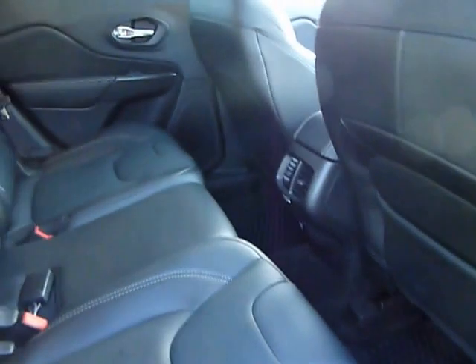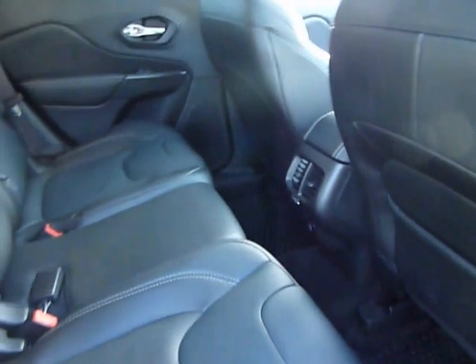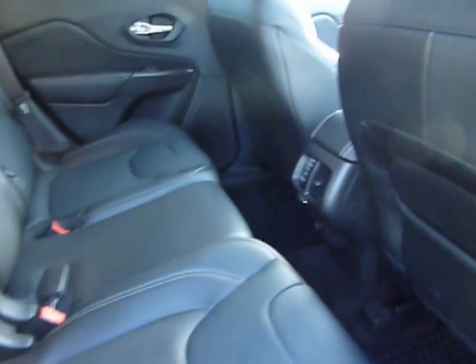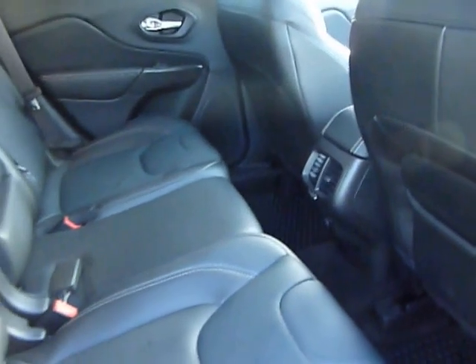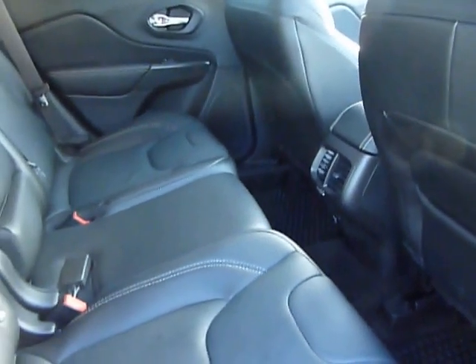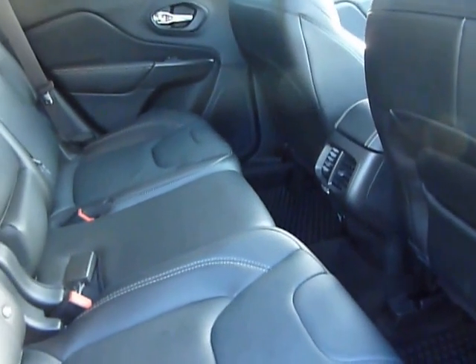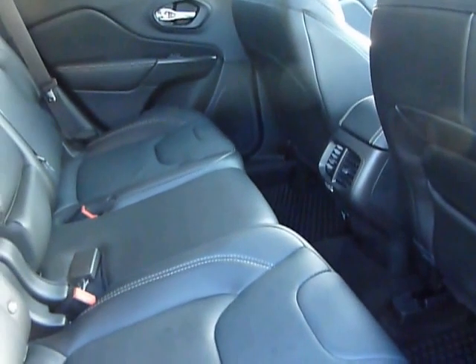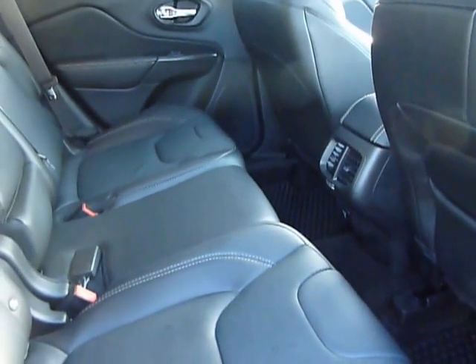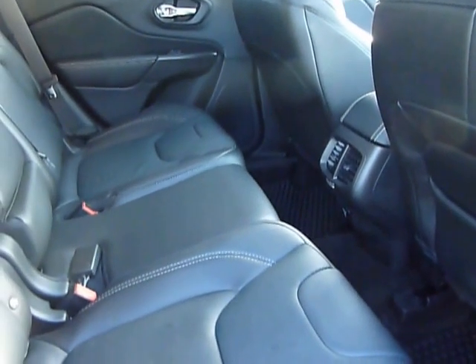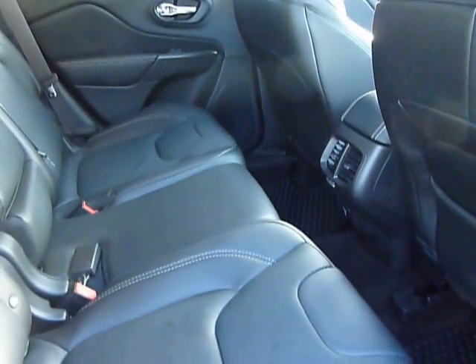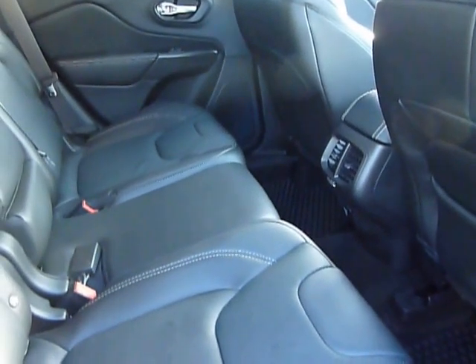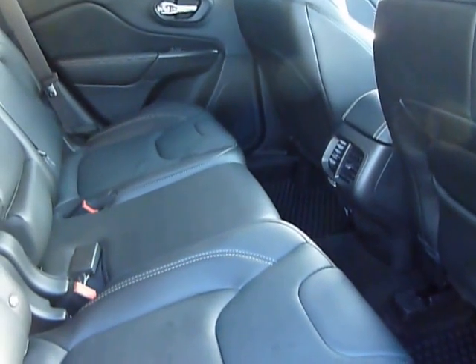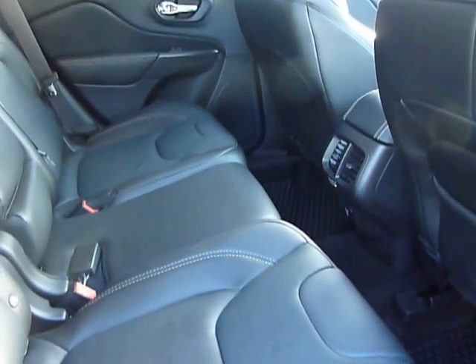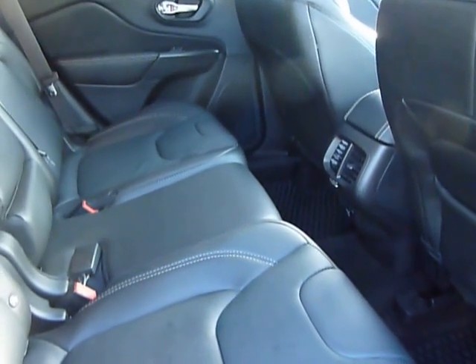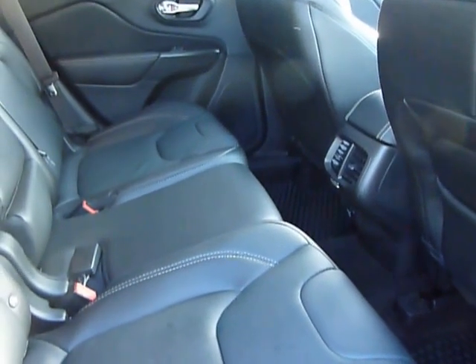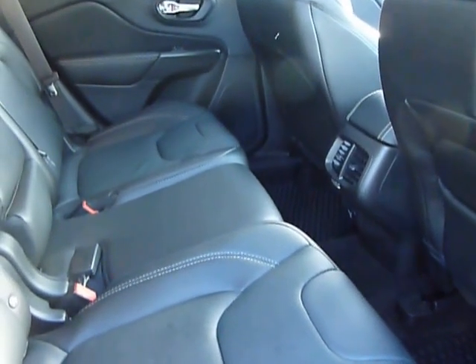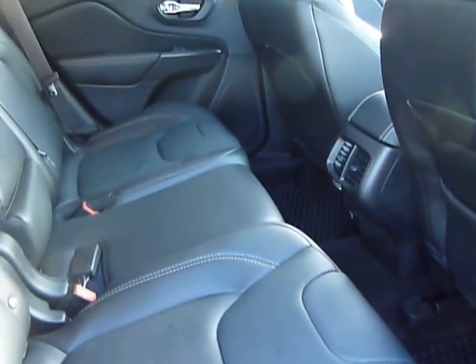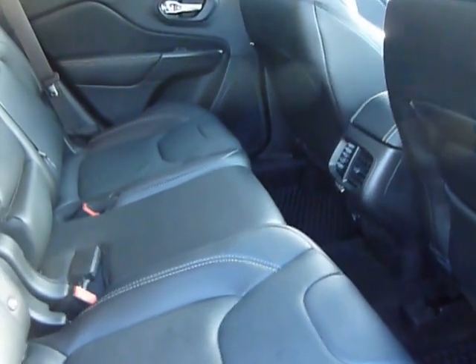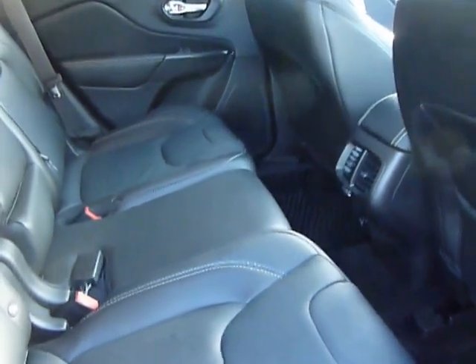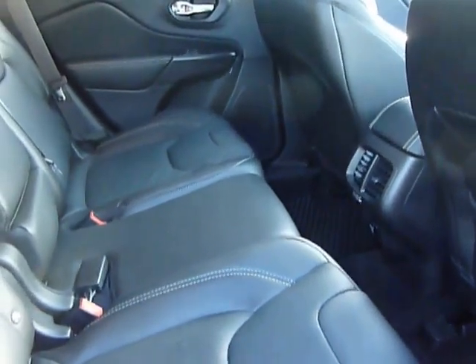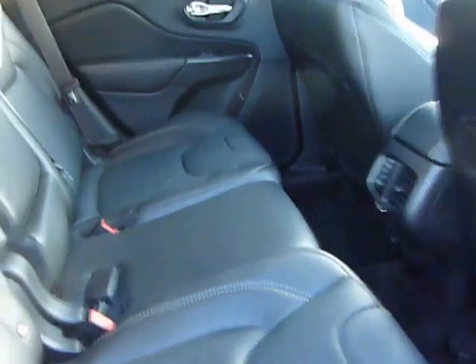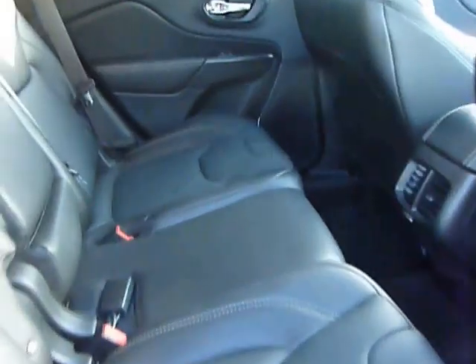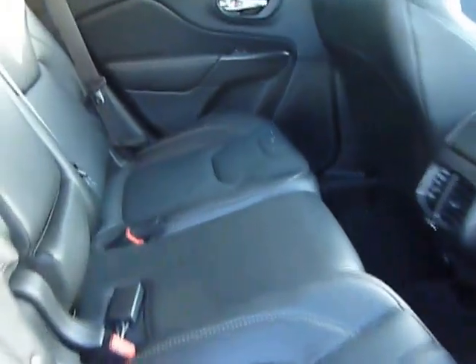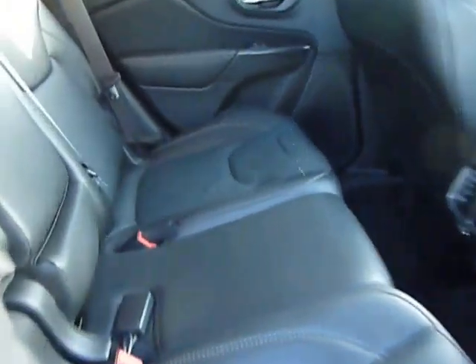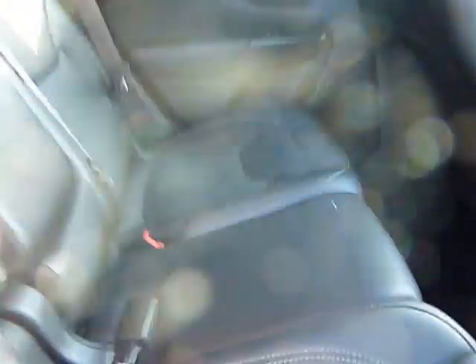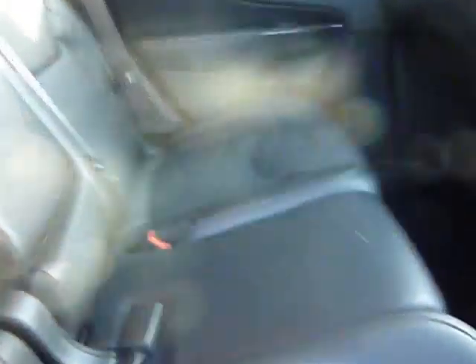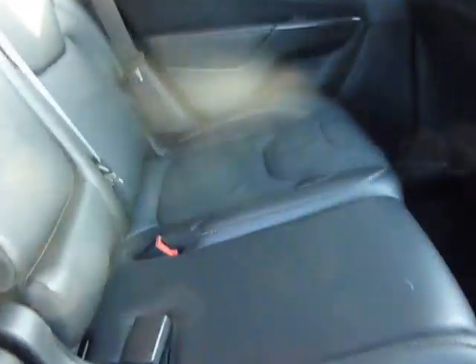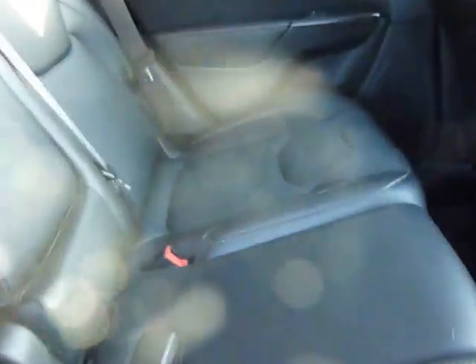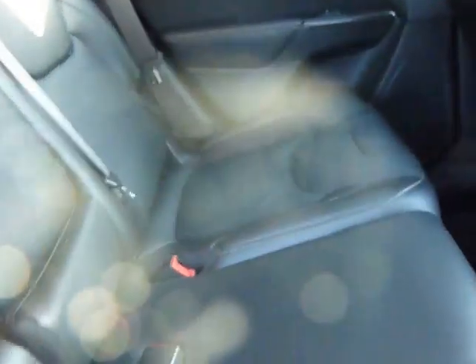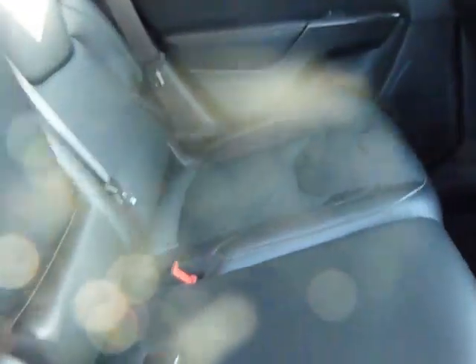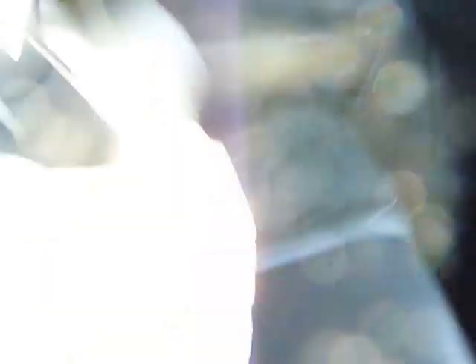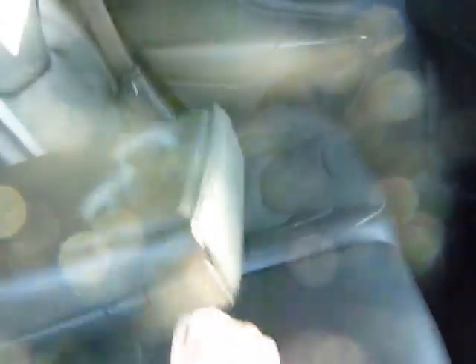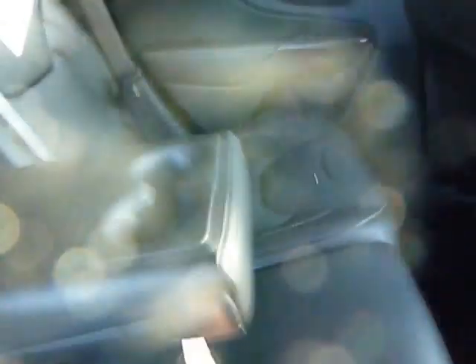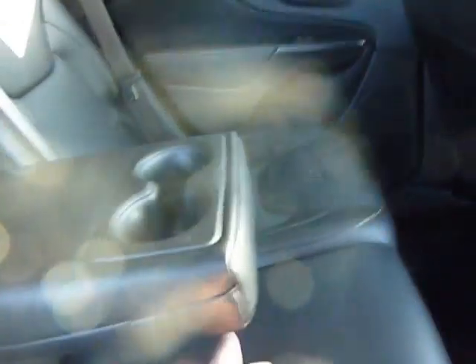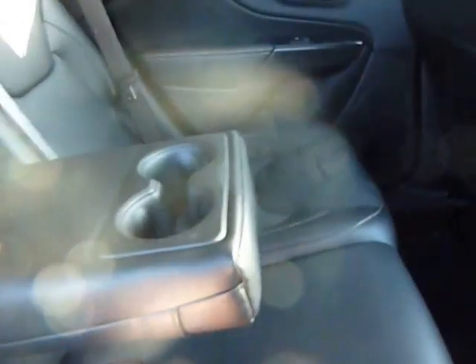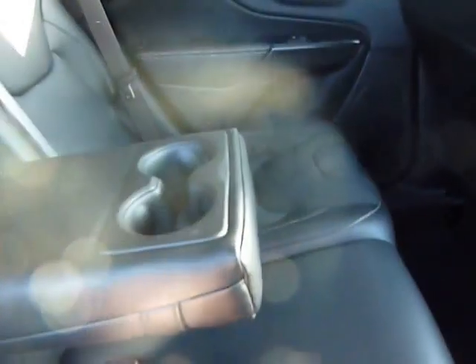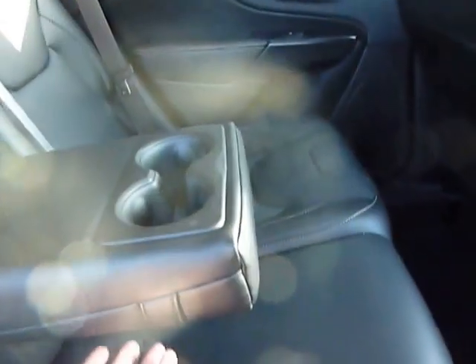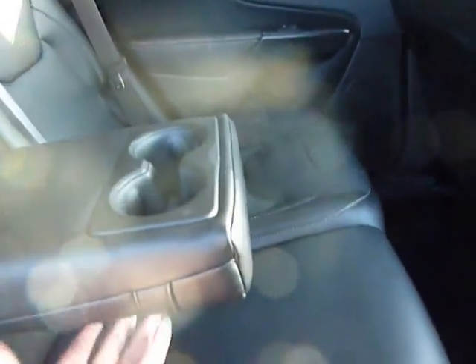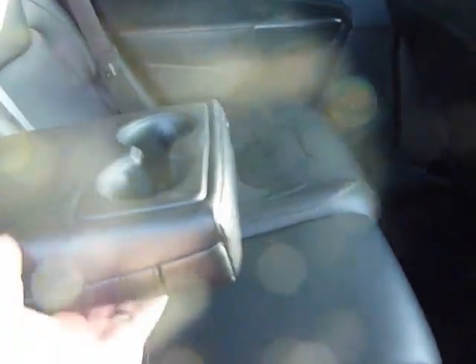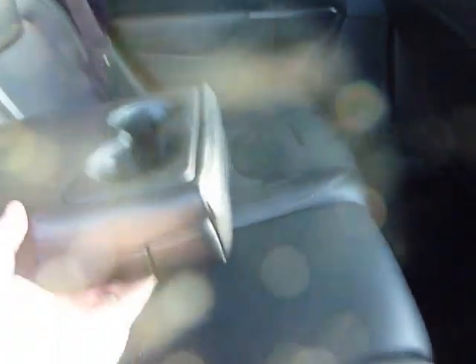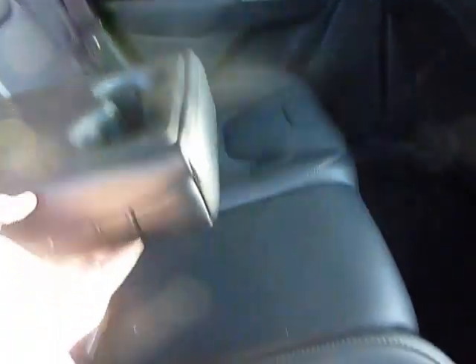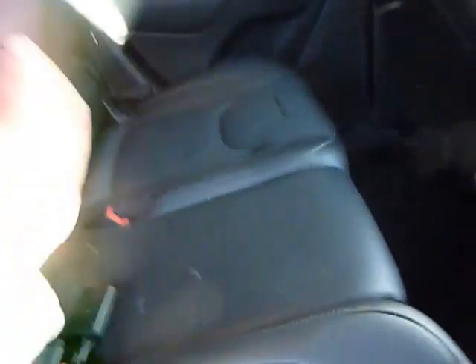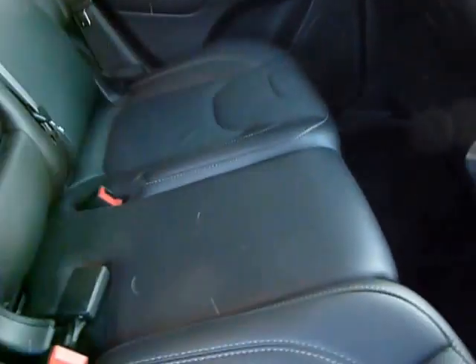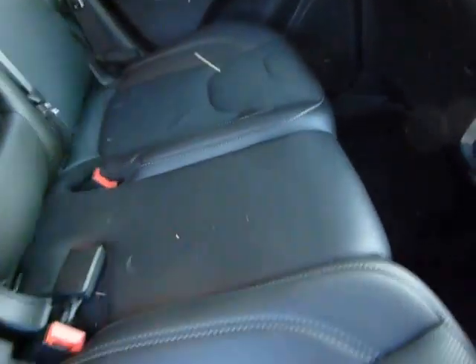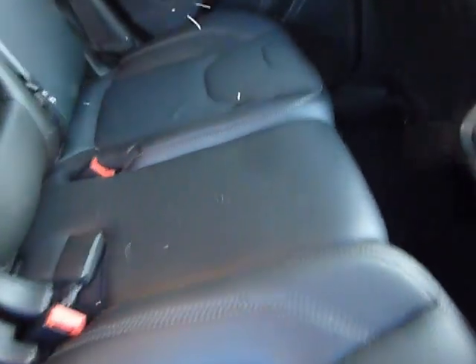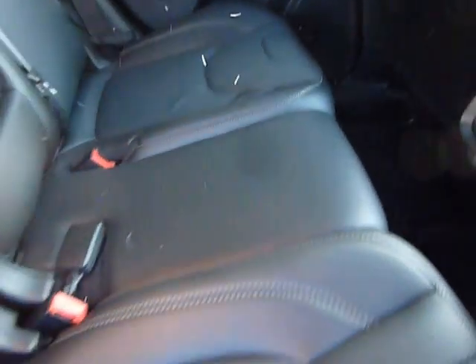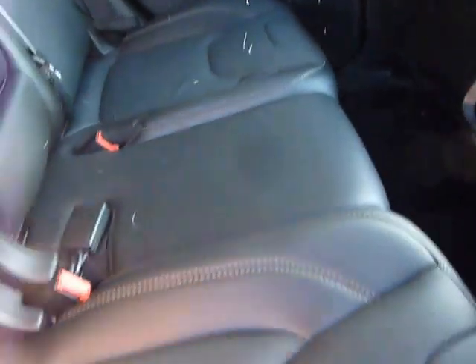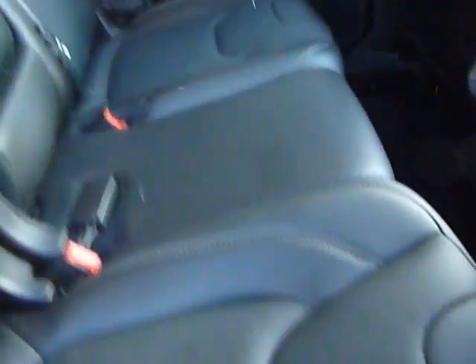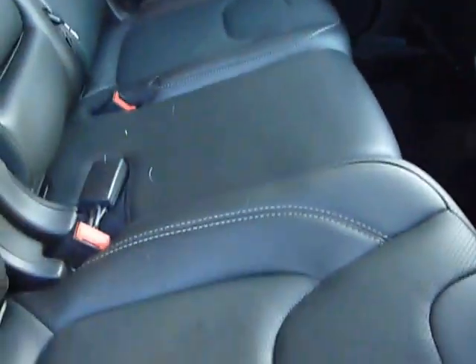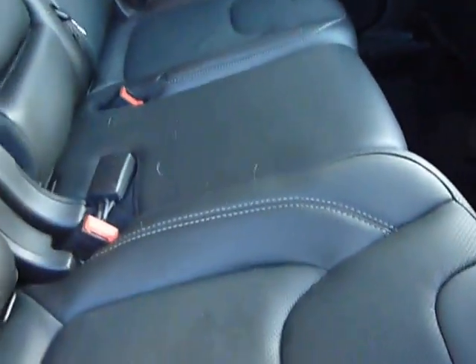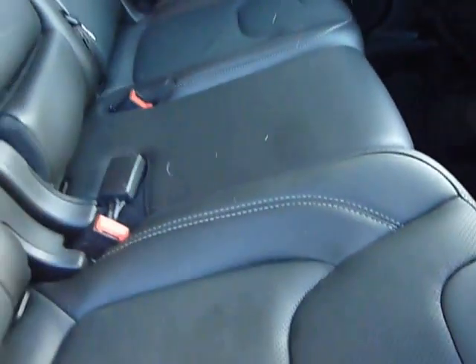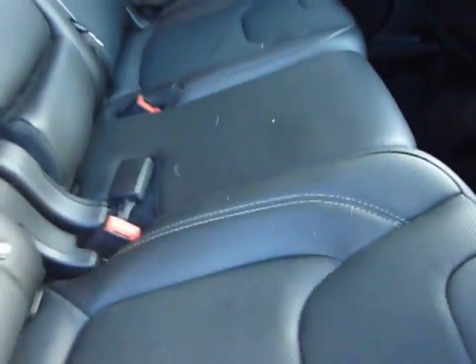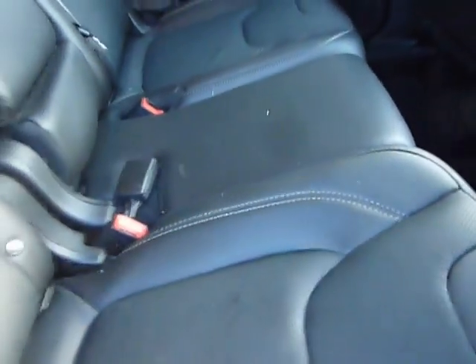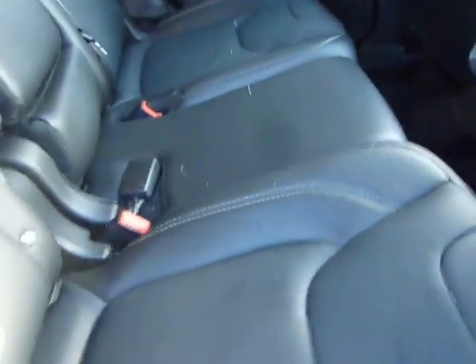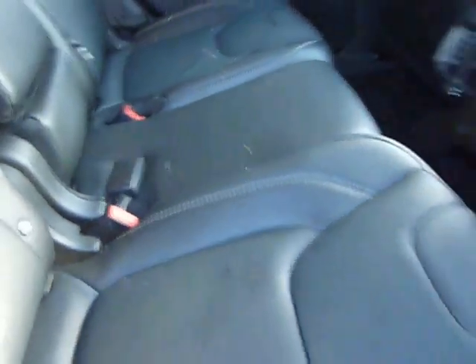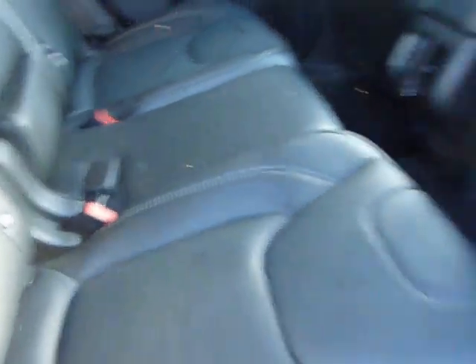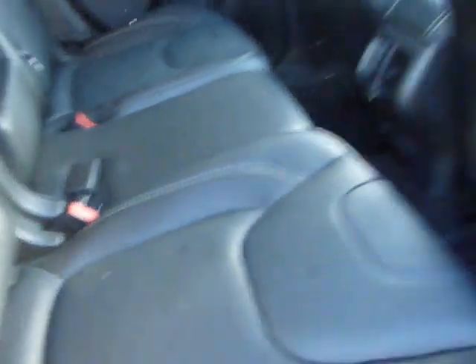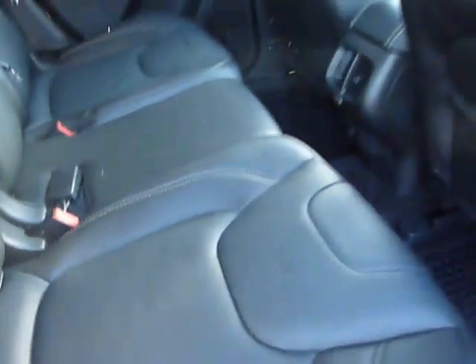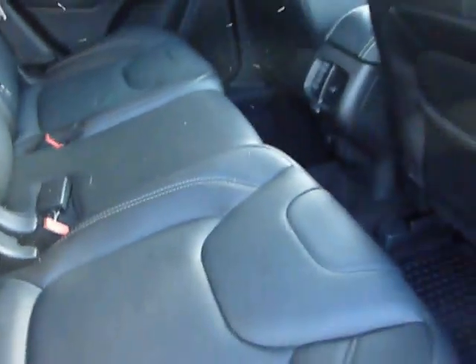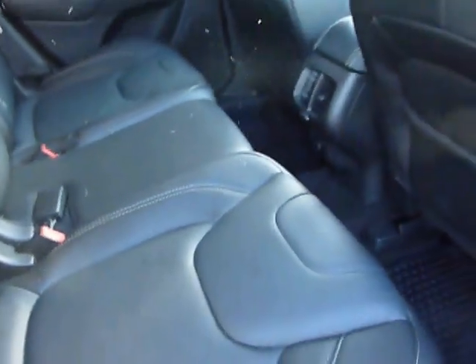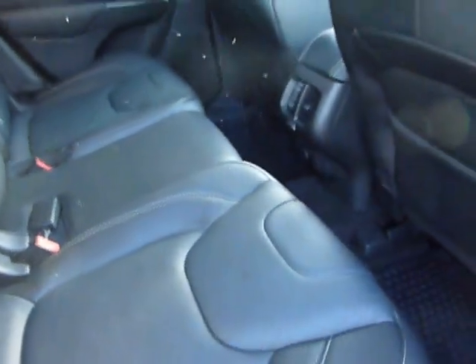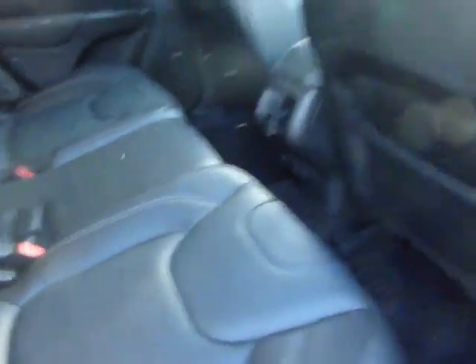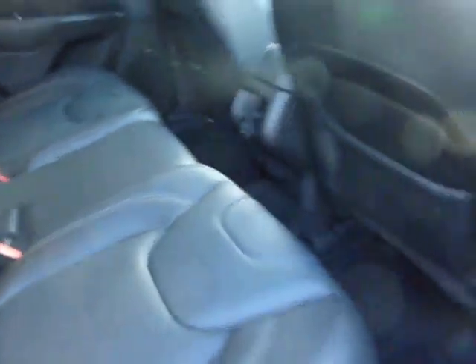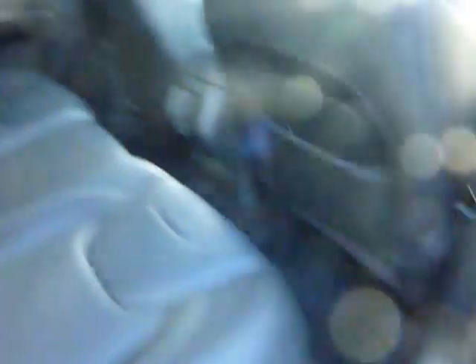Good amount of room in the back here. Nice, comfy, black leather interior.